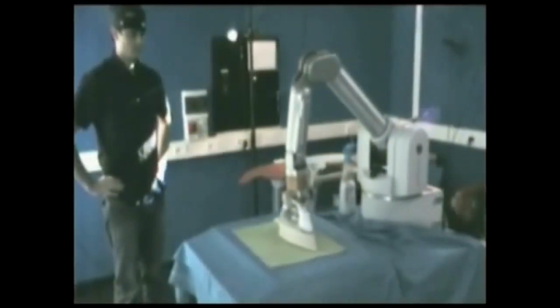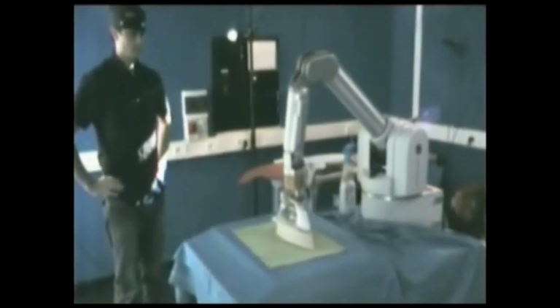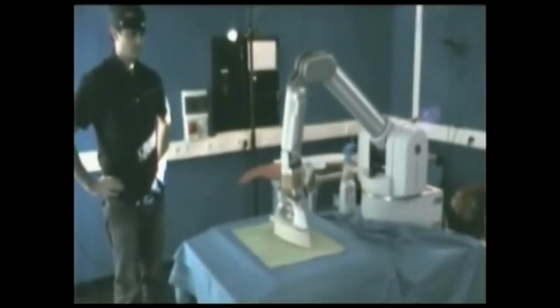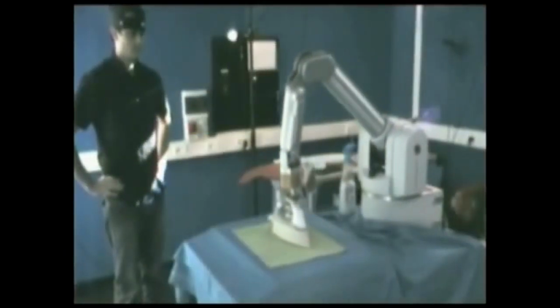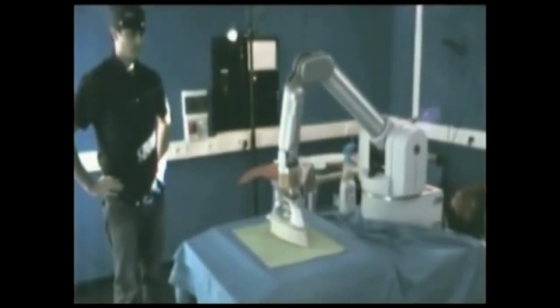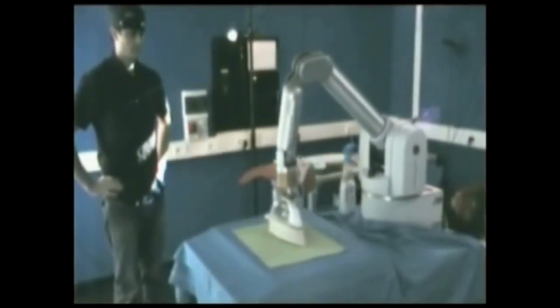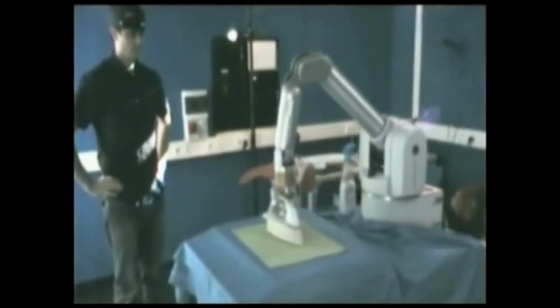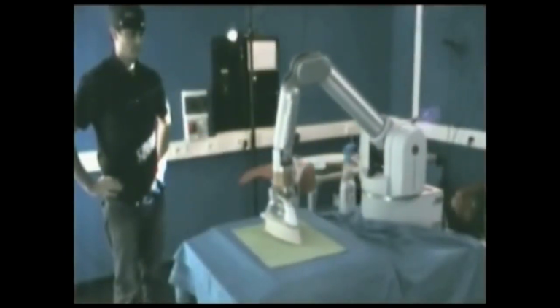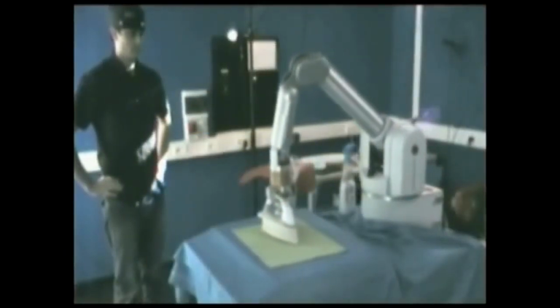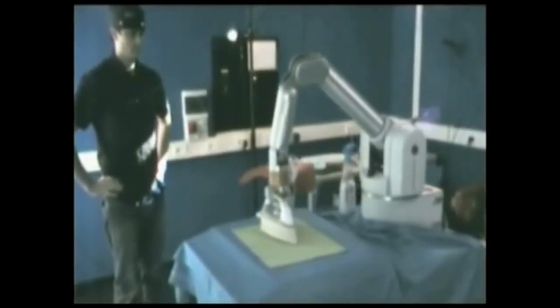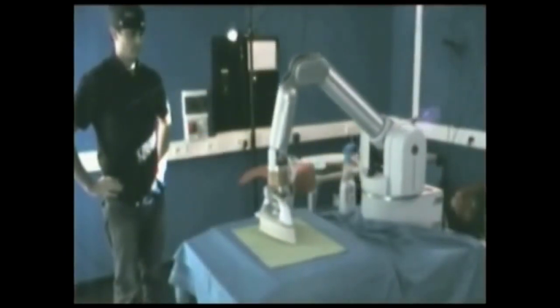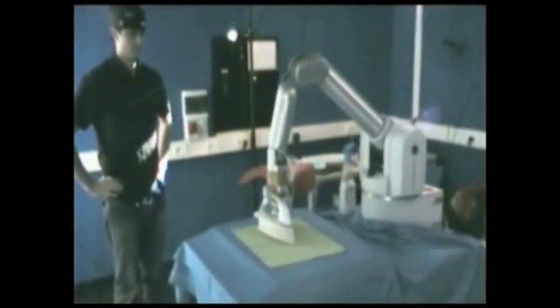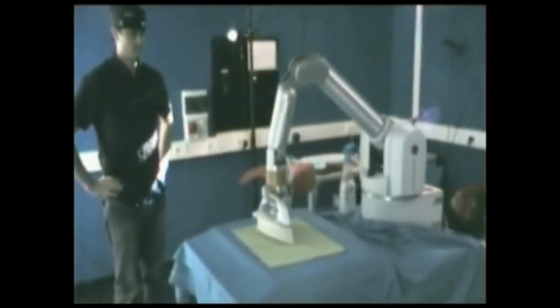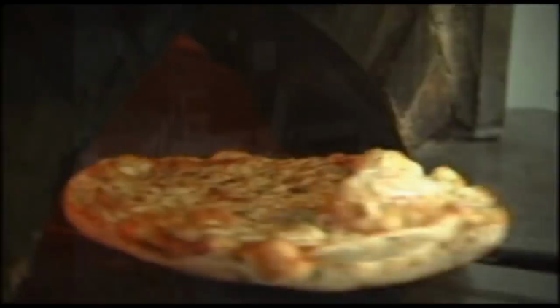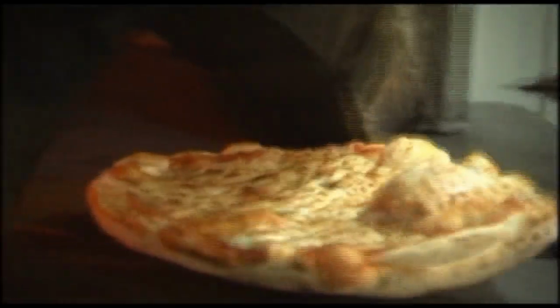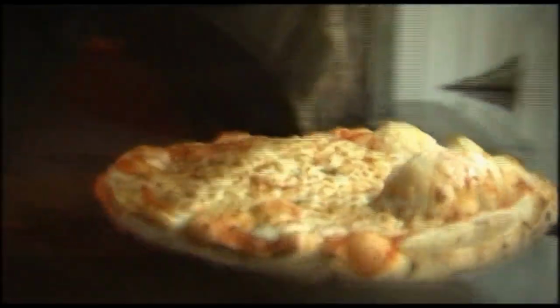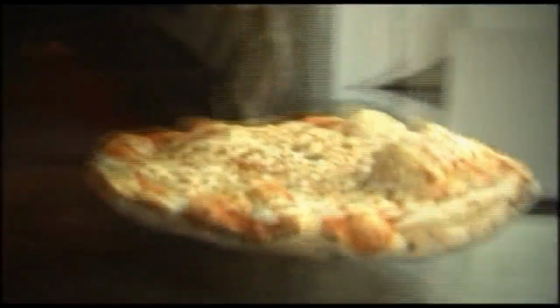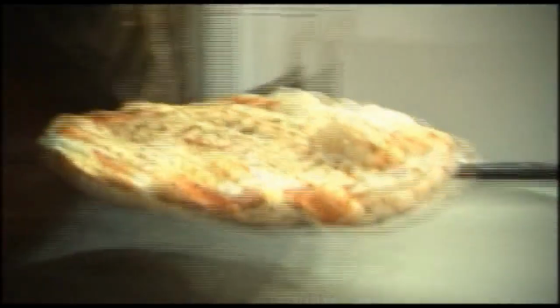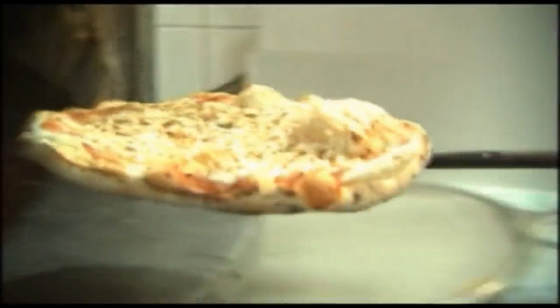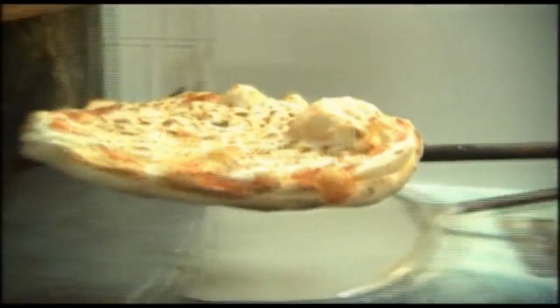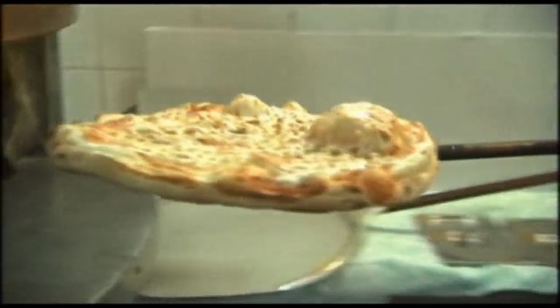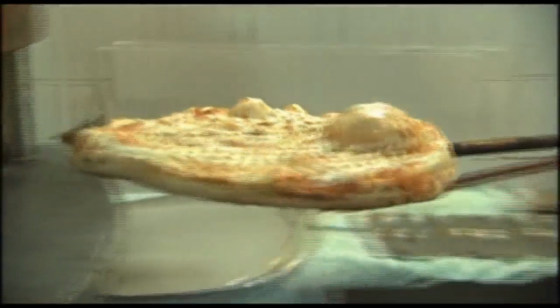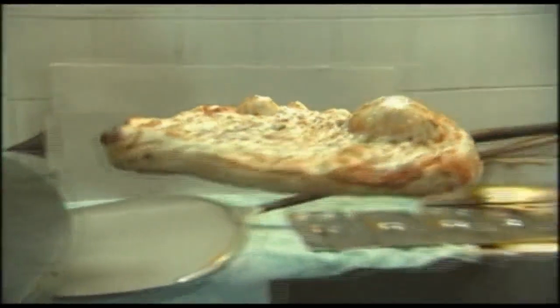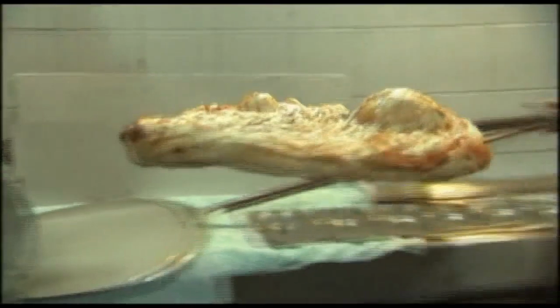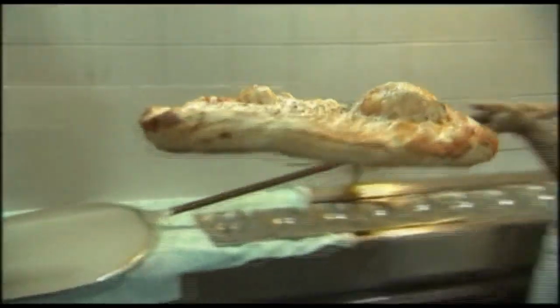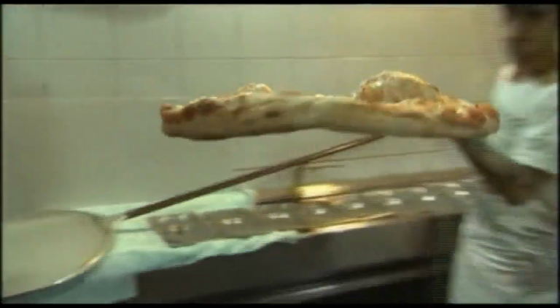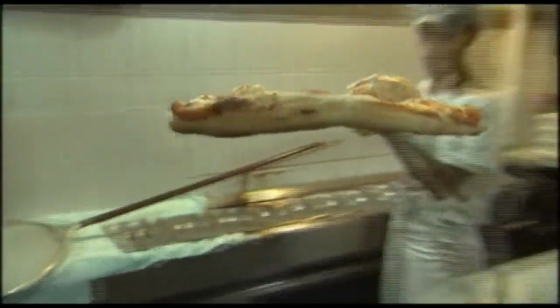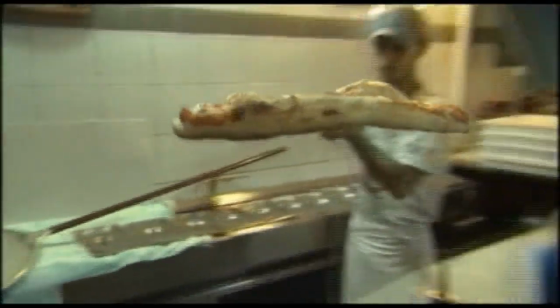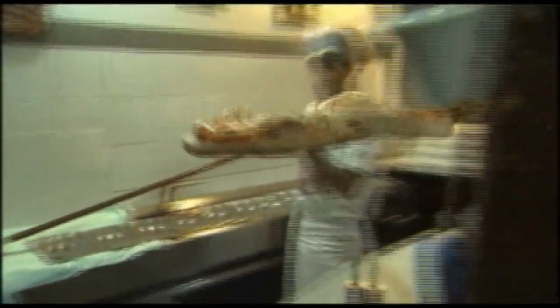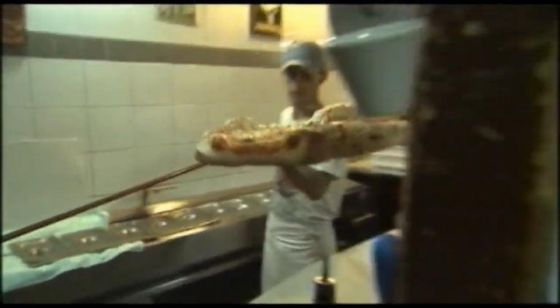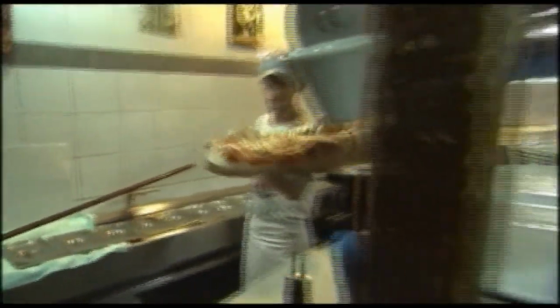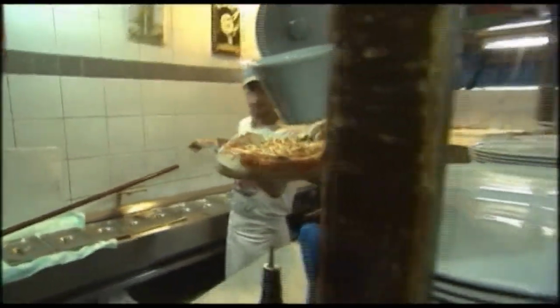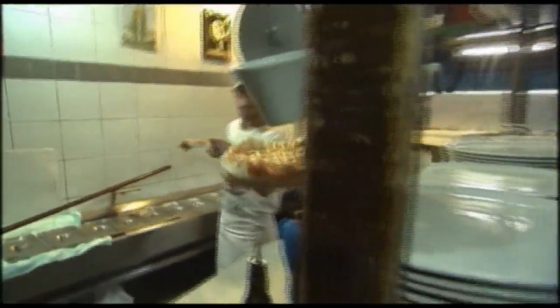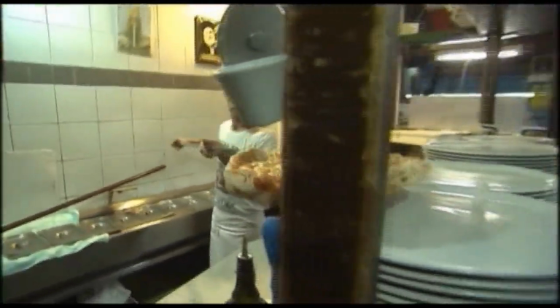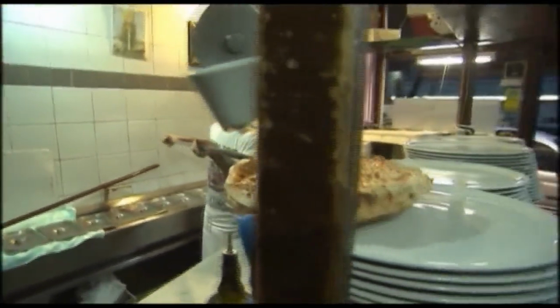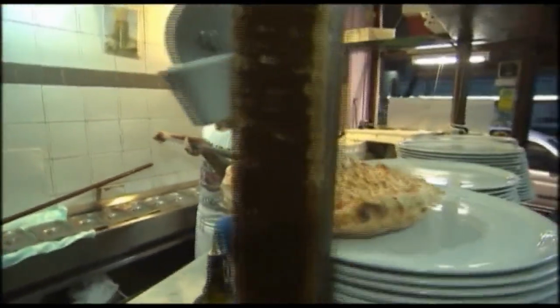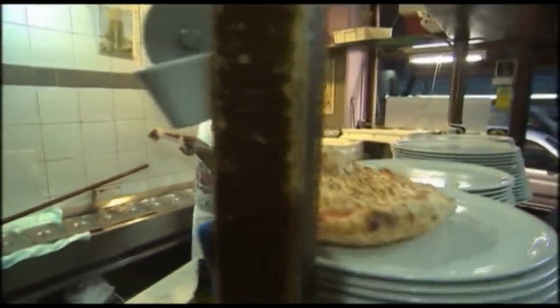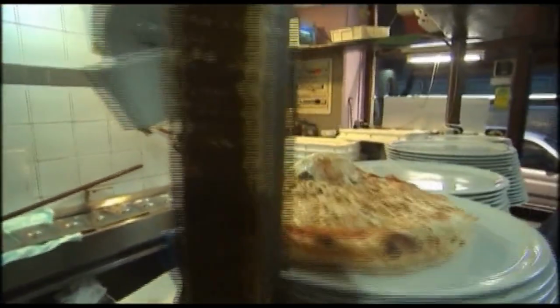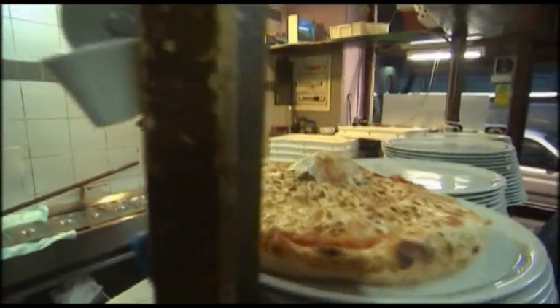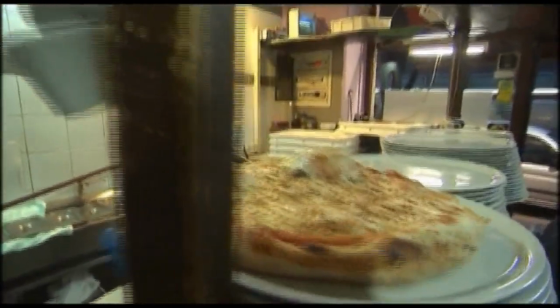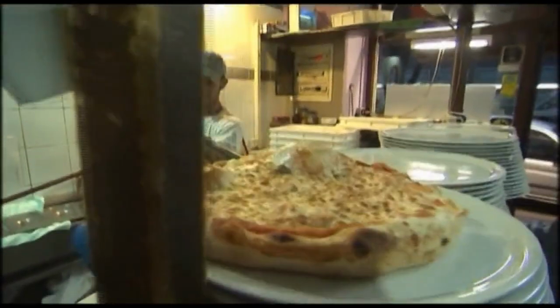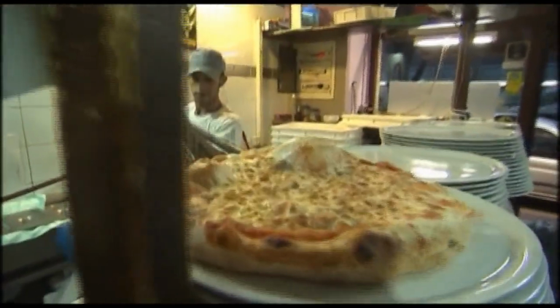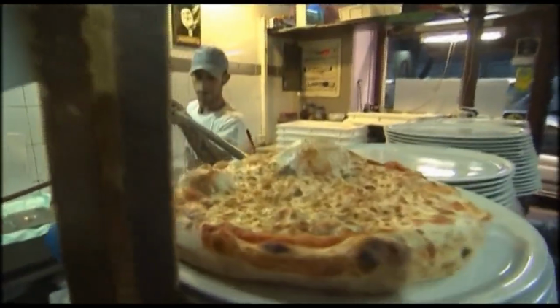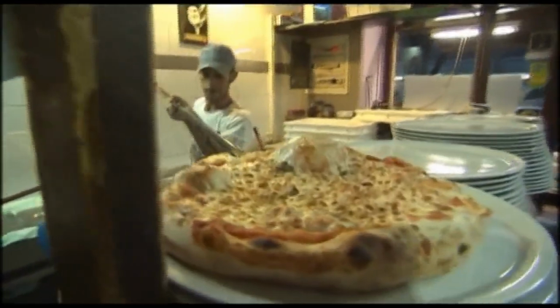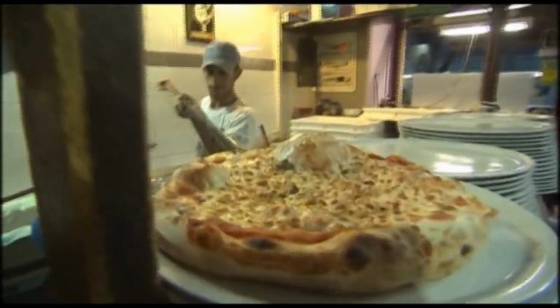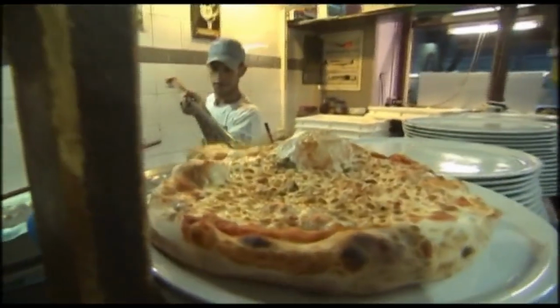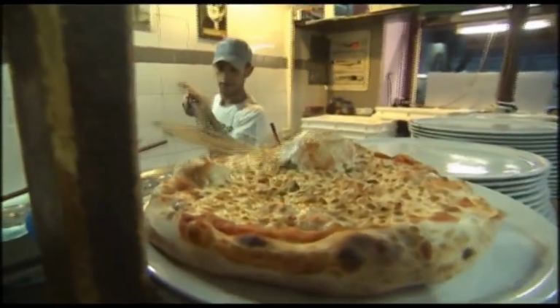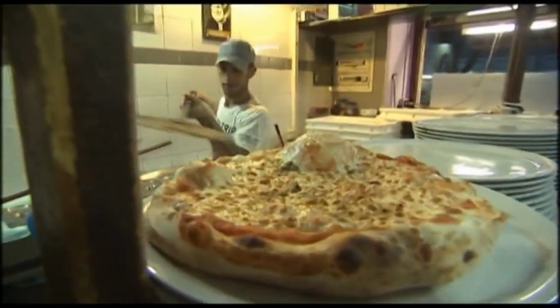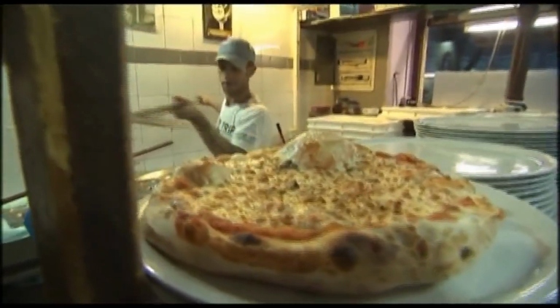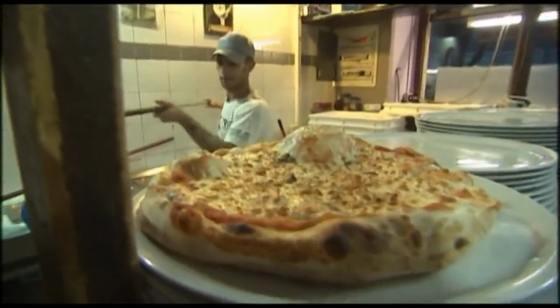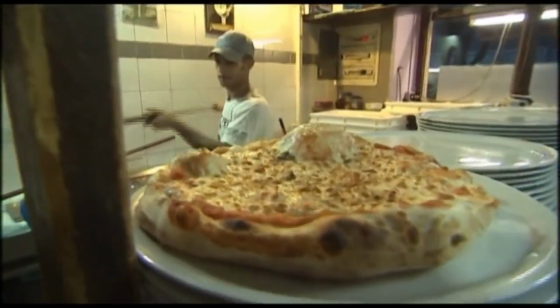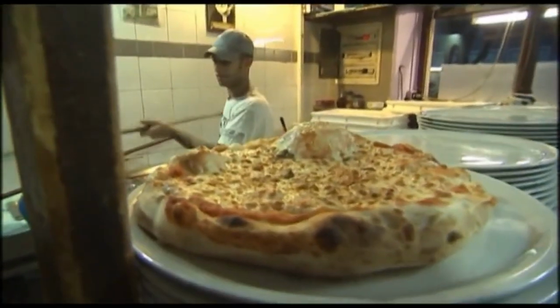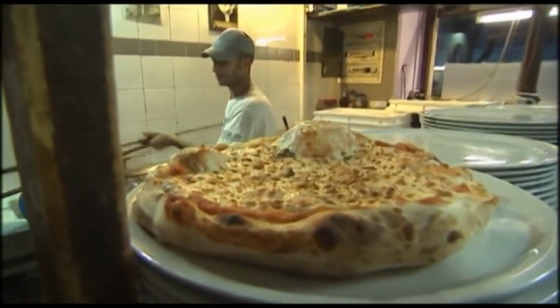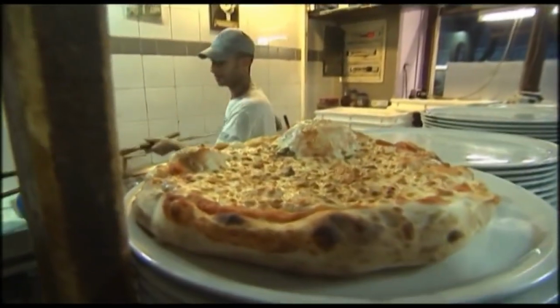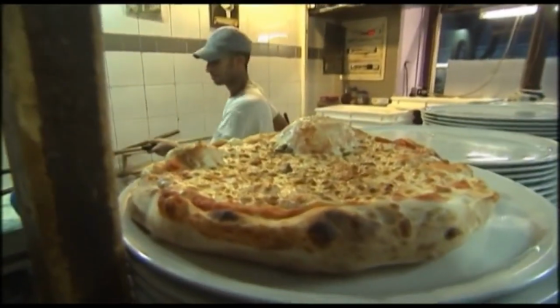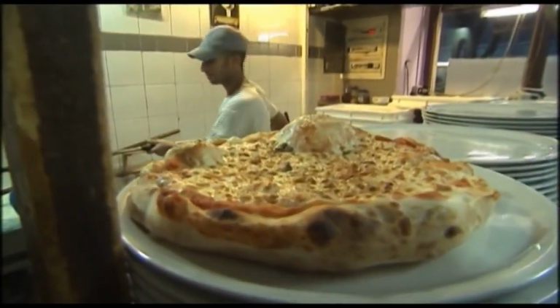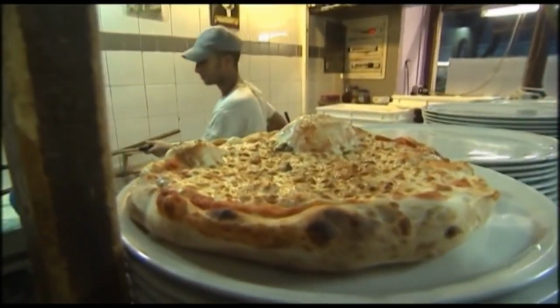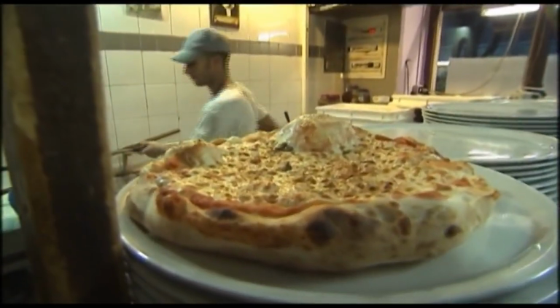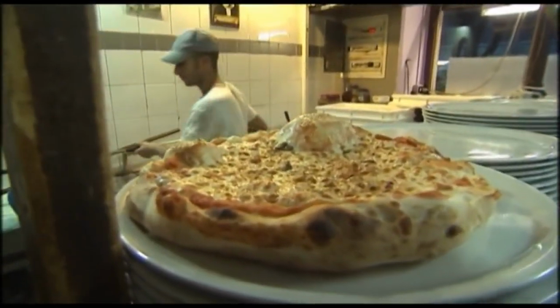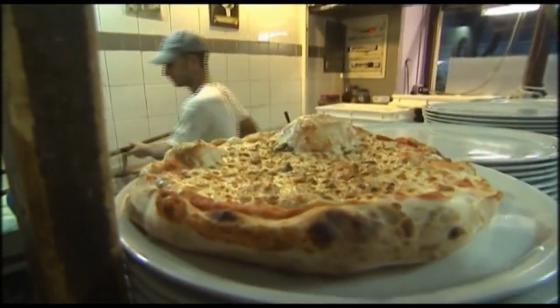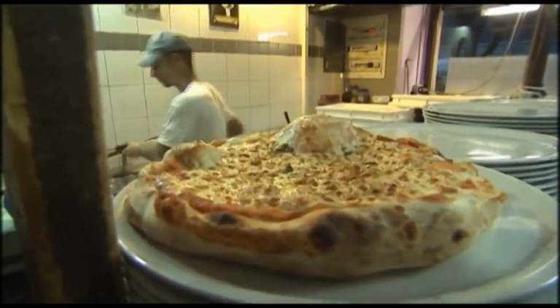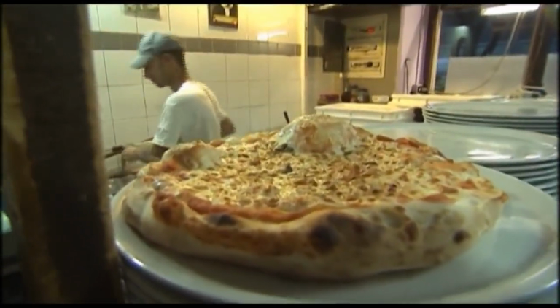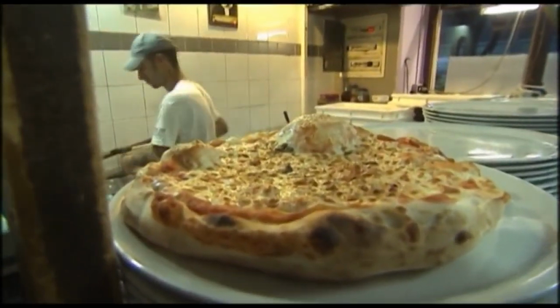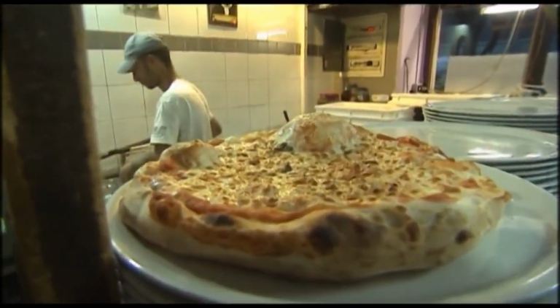Although it may have a little while to go until it can make pizzas like this. Tom Gibson, Bloomberg.